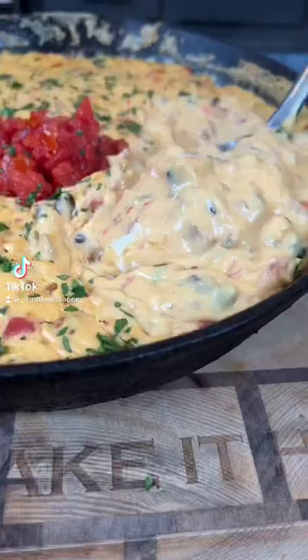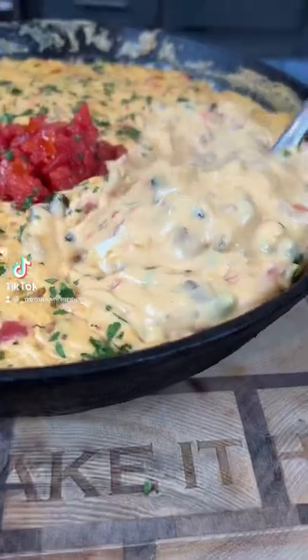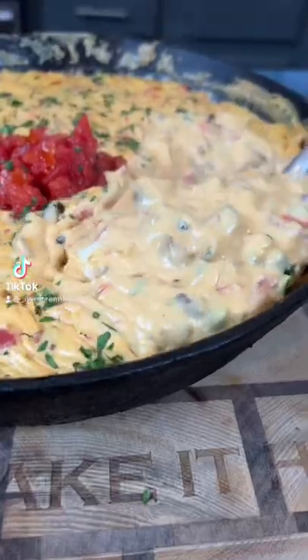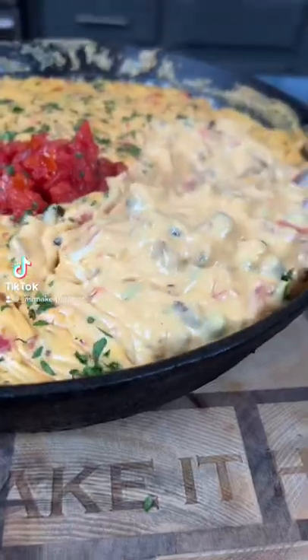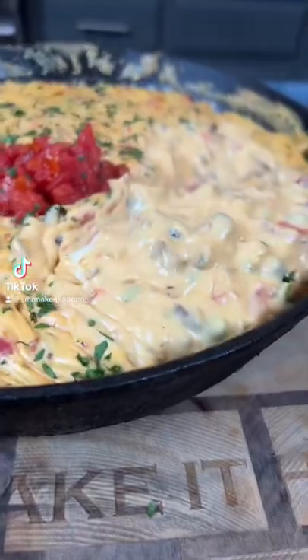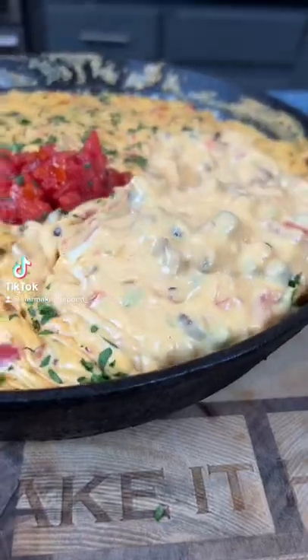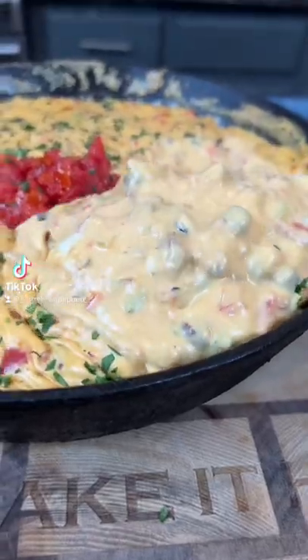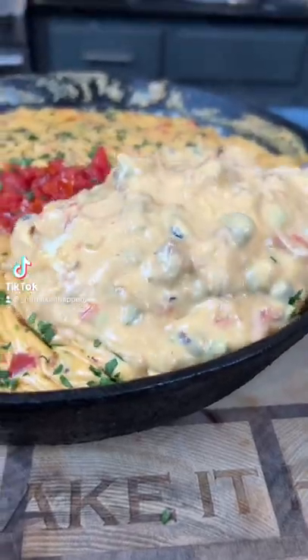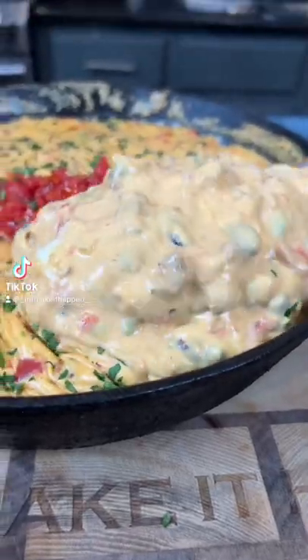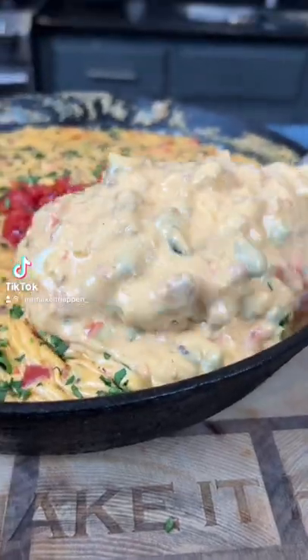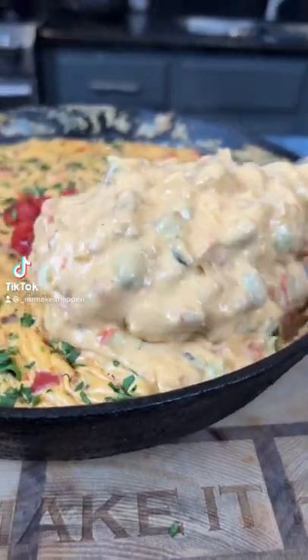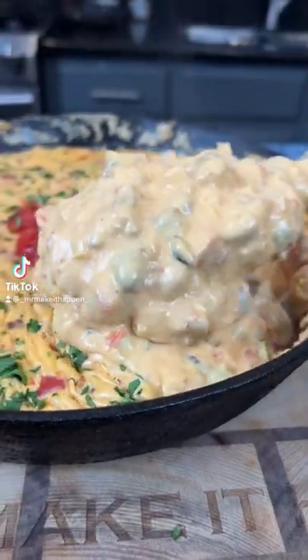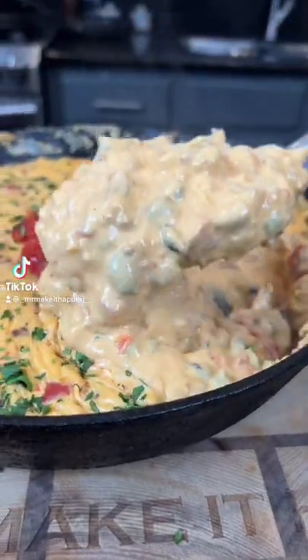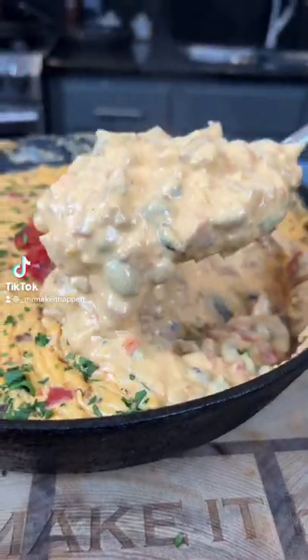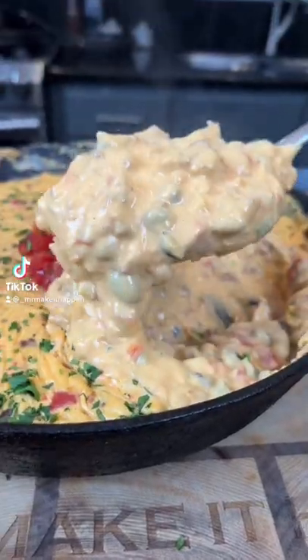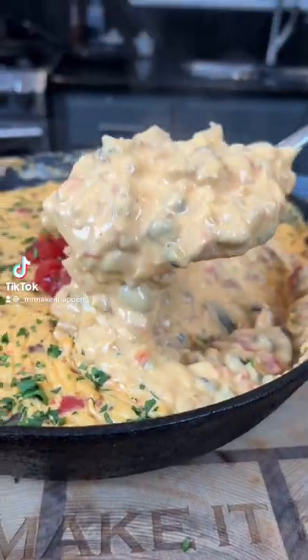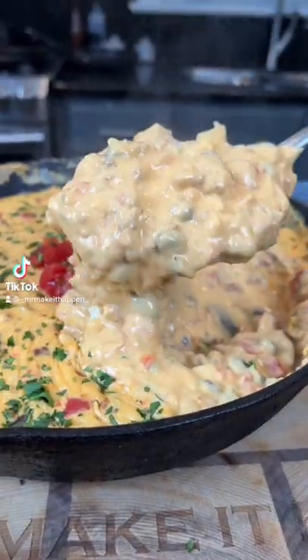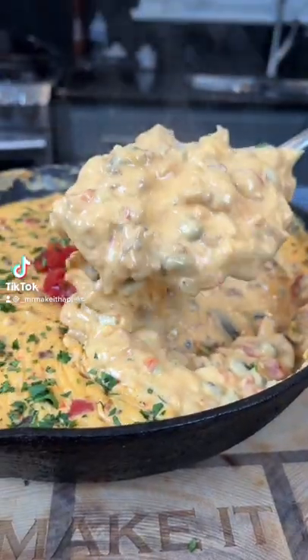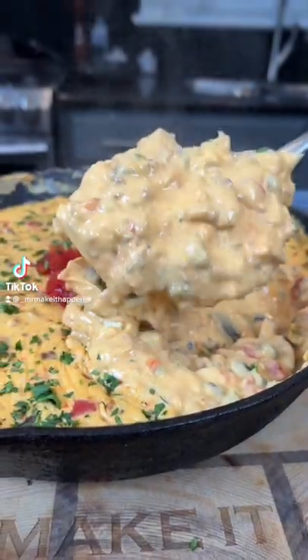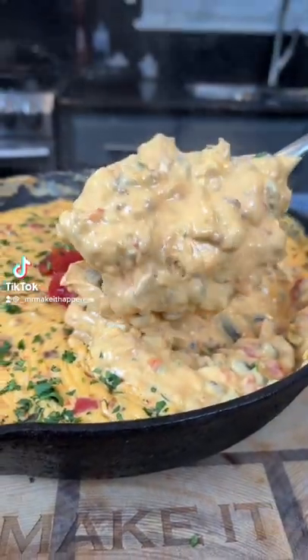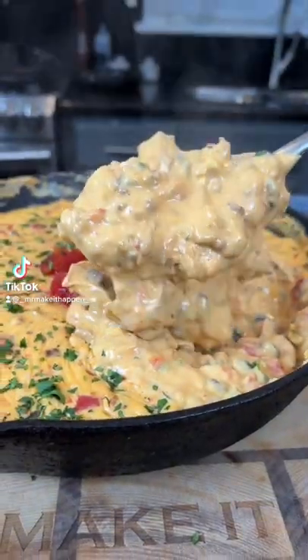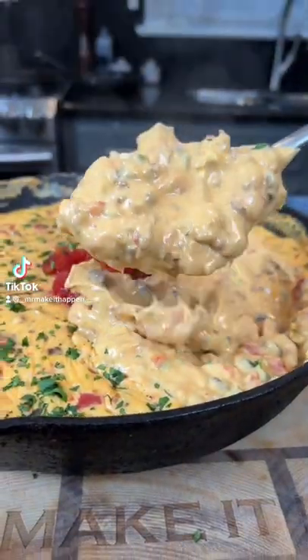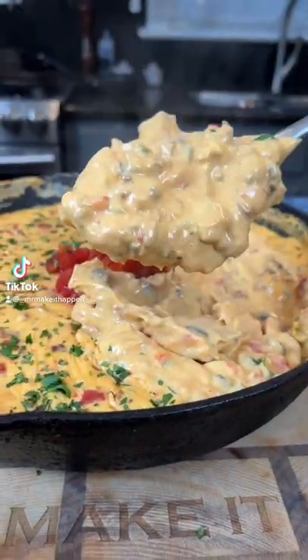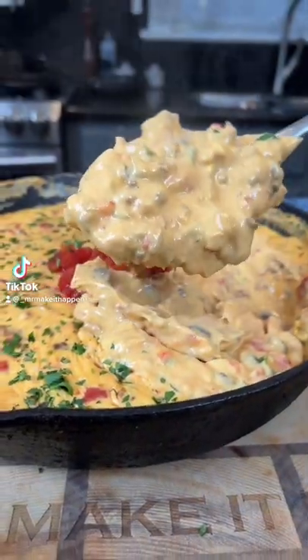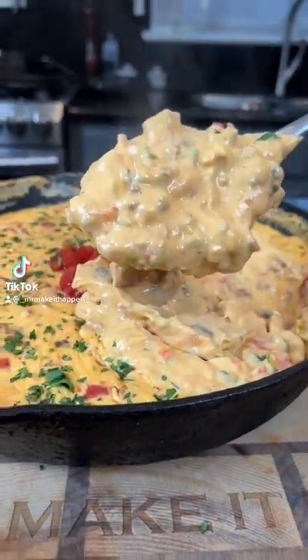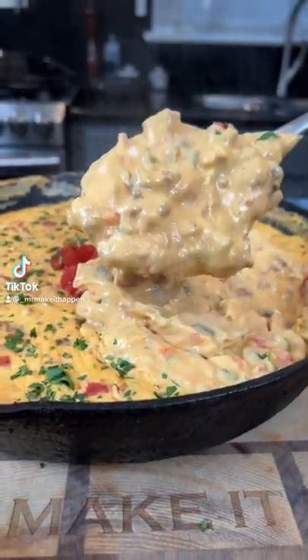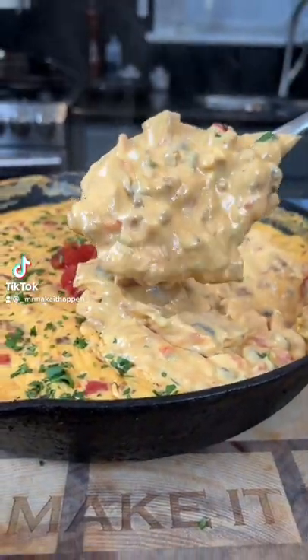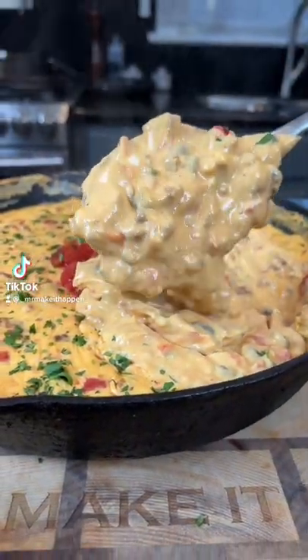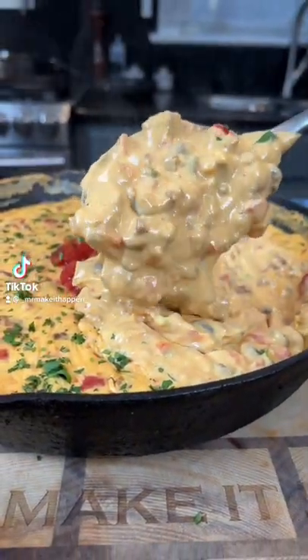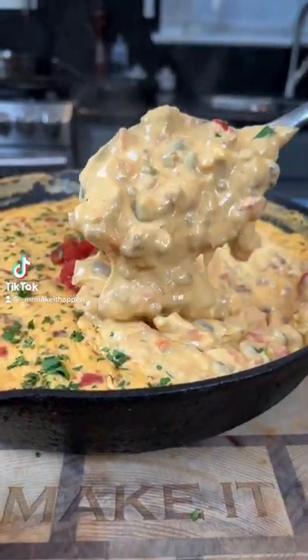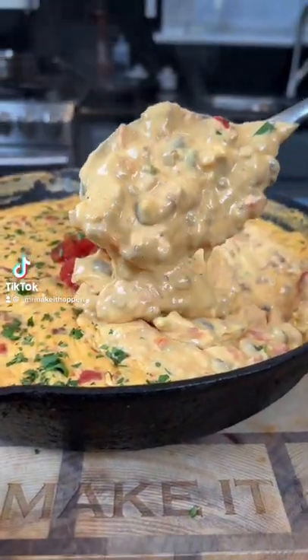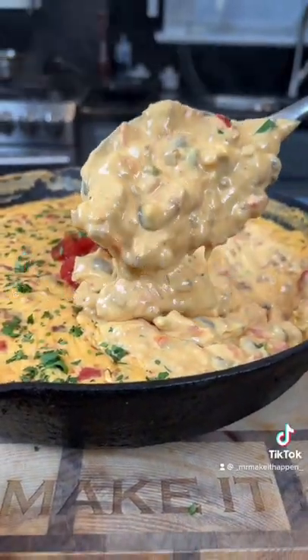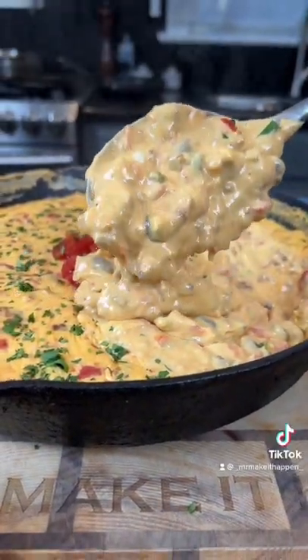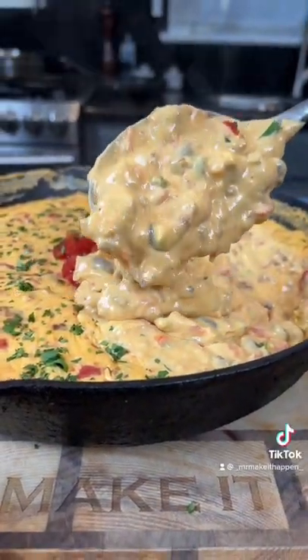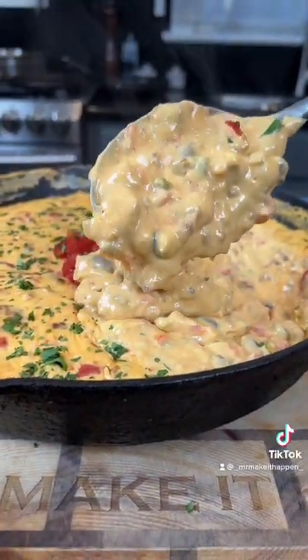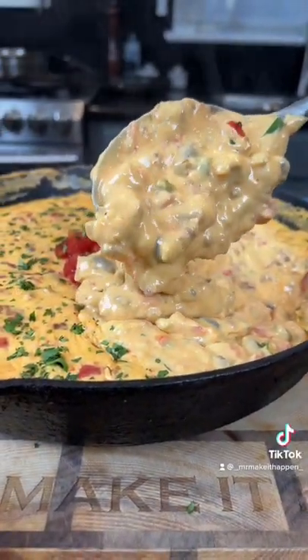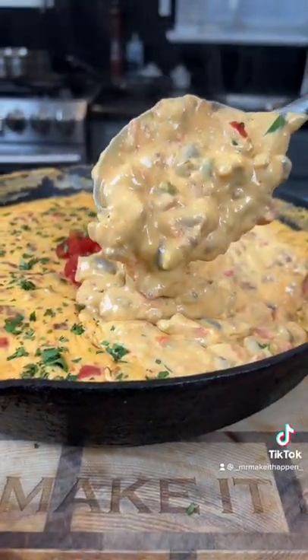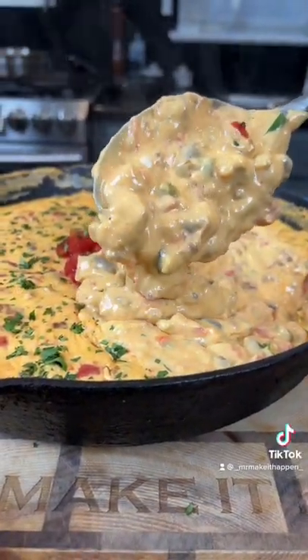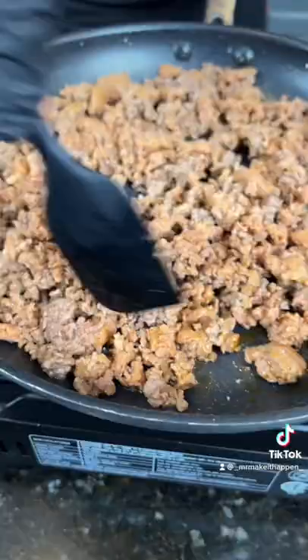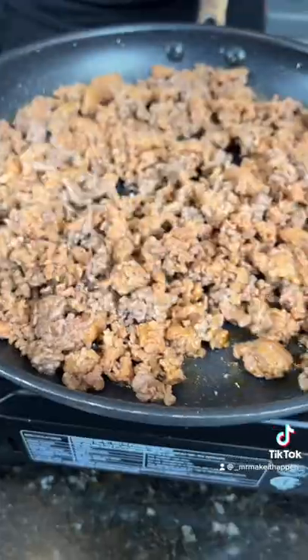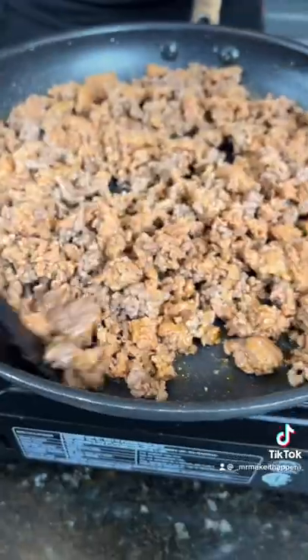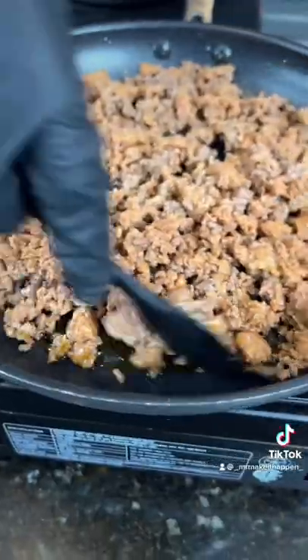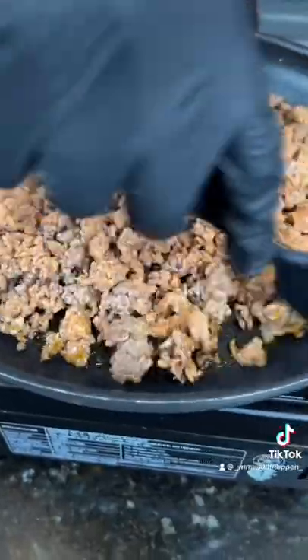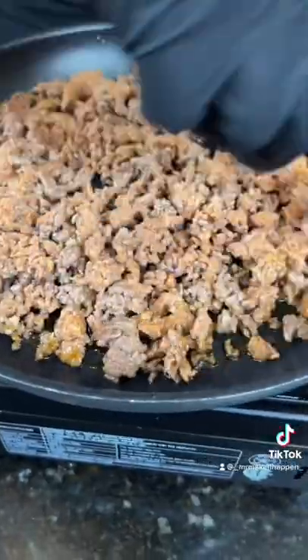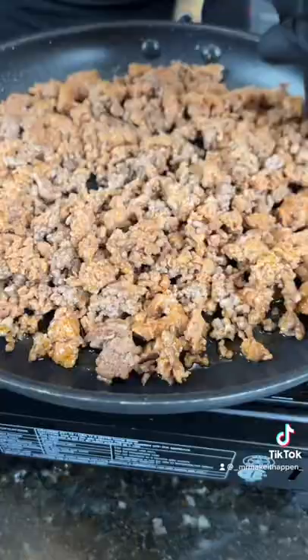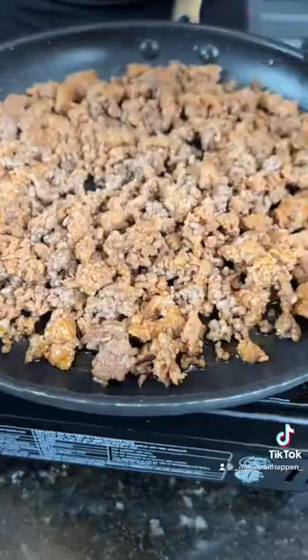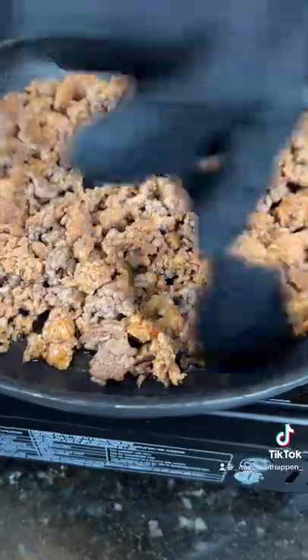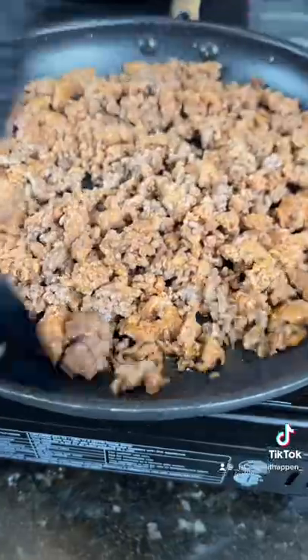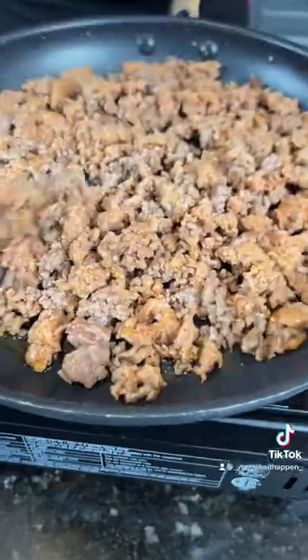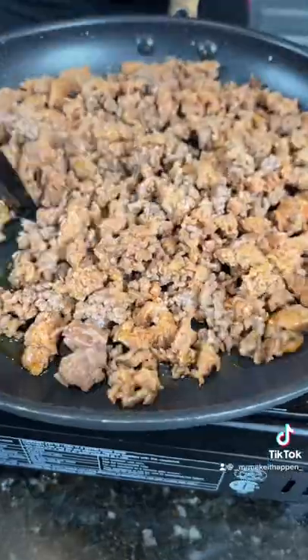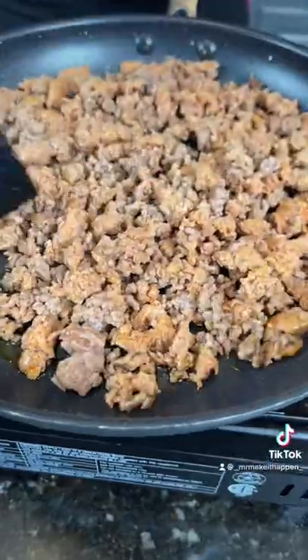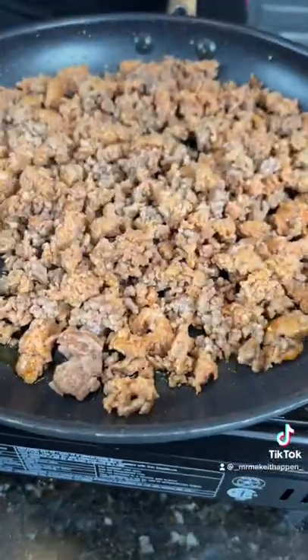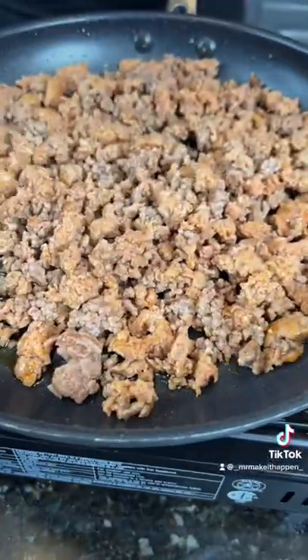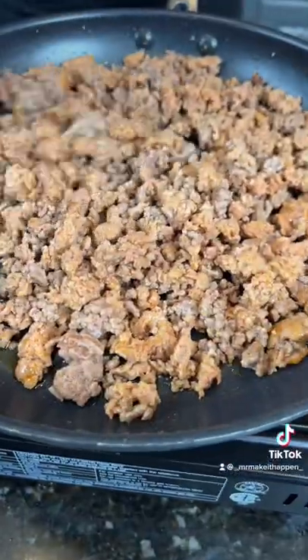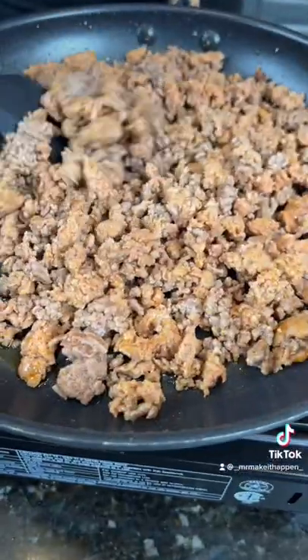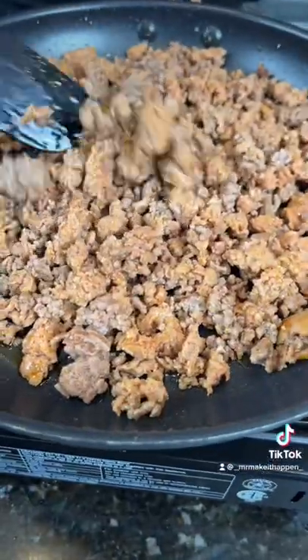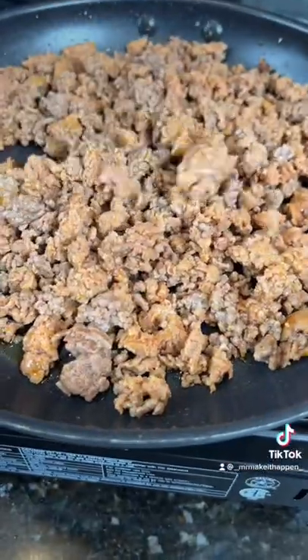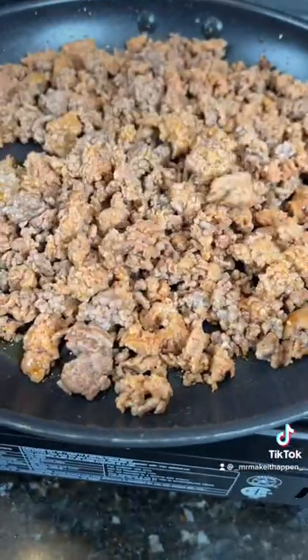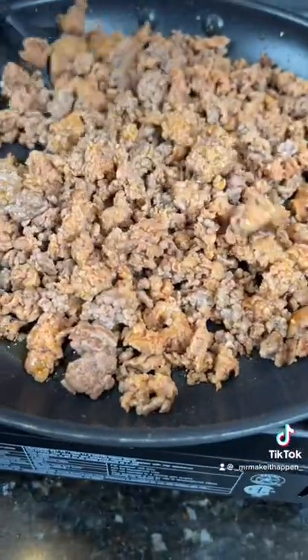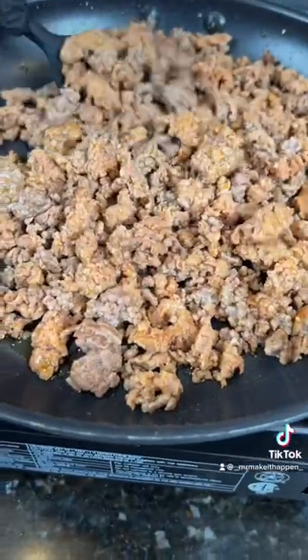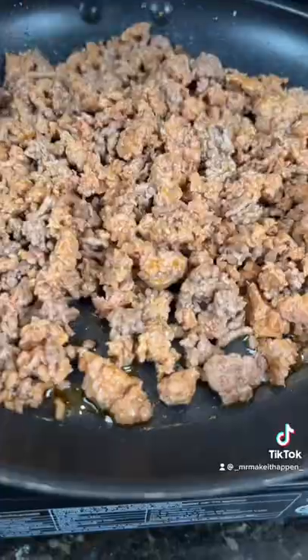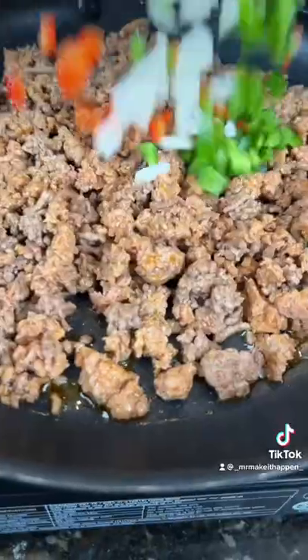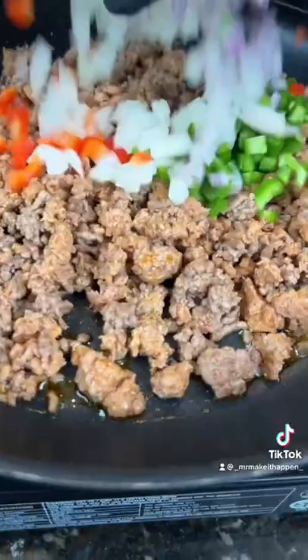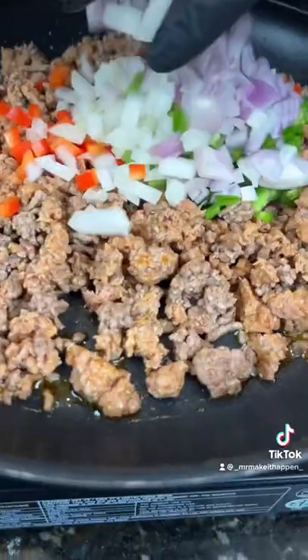Smoked Rotel dip. Let's make it happen. First things first, we're going to cook our meat. Here I have one pound of ground beef and one pound of chorizo.